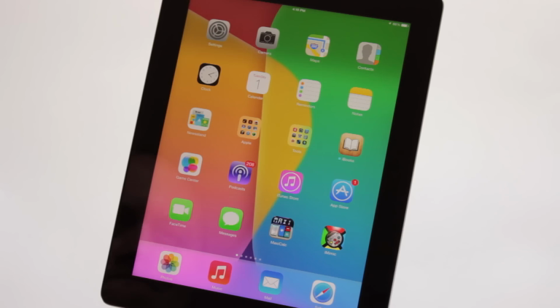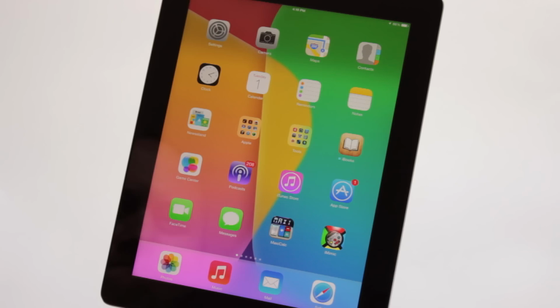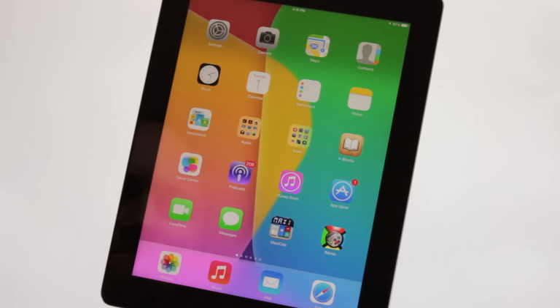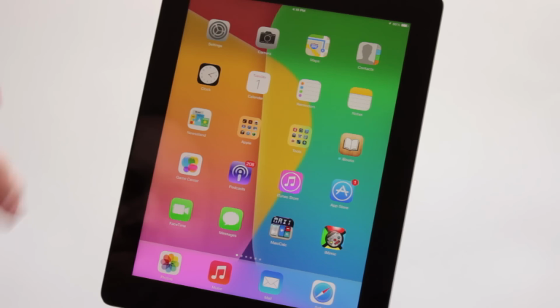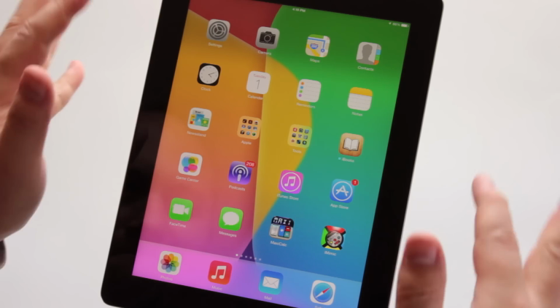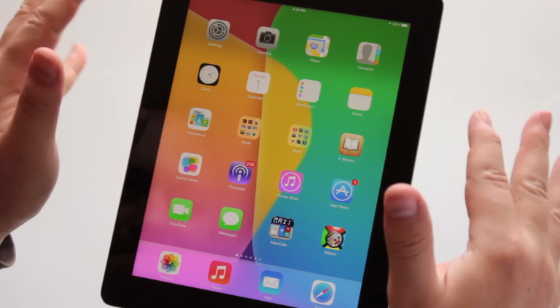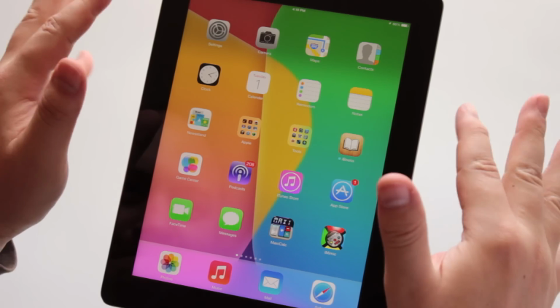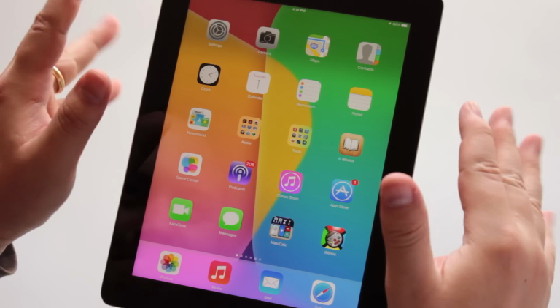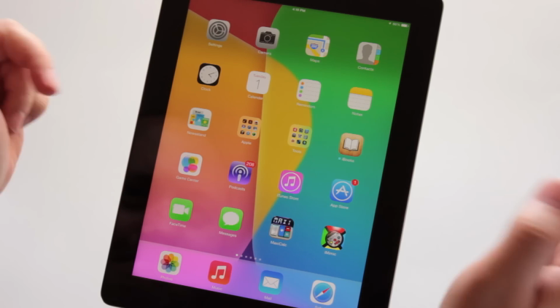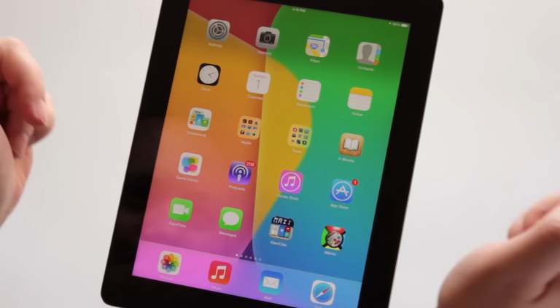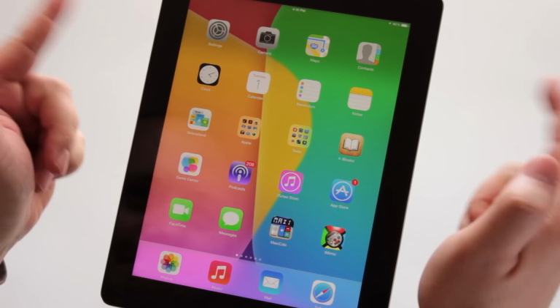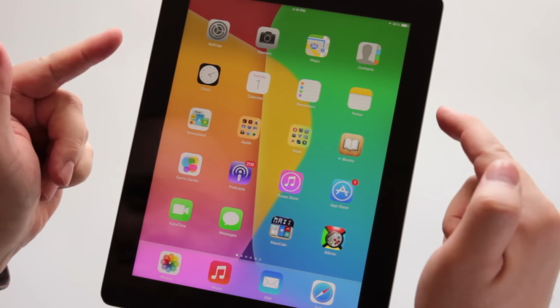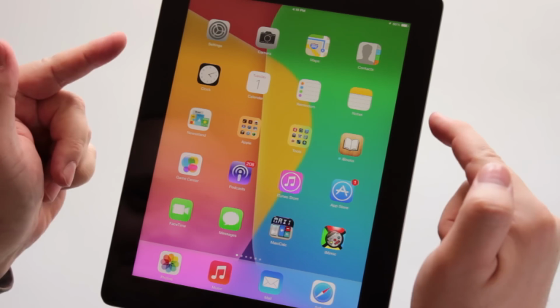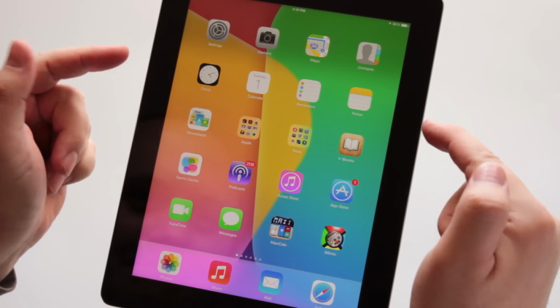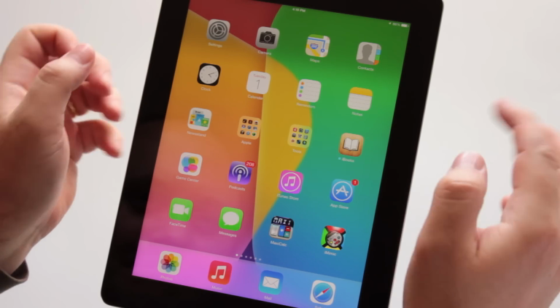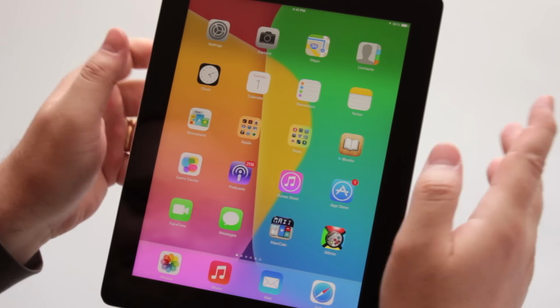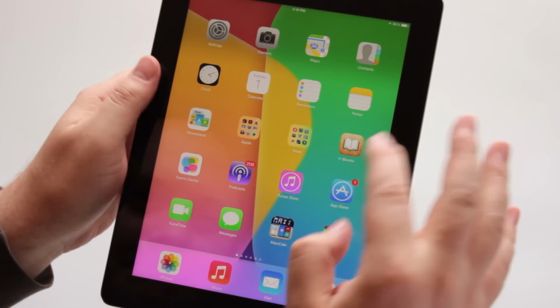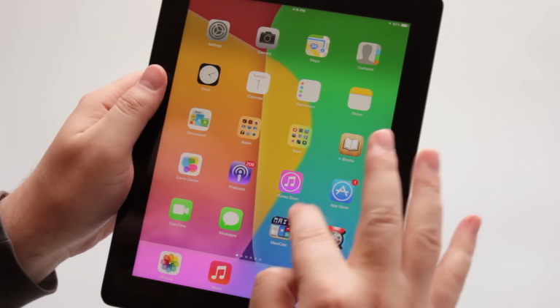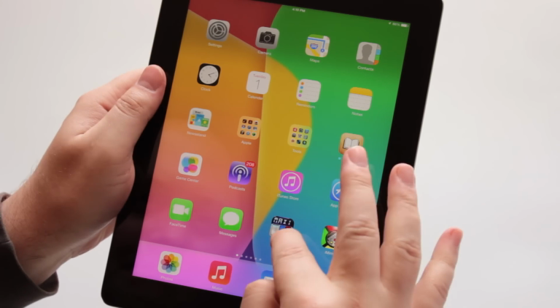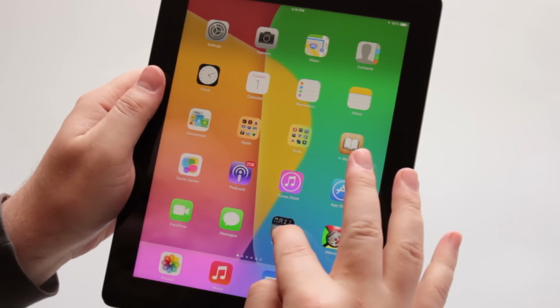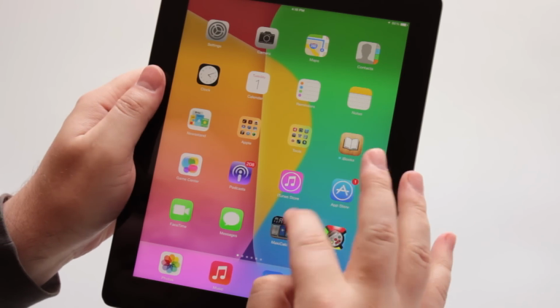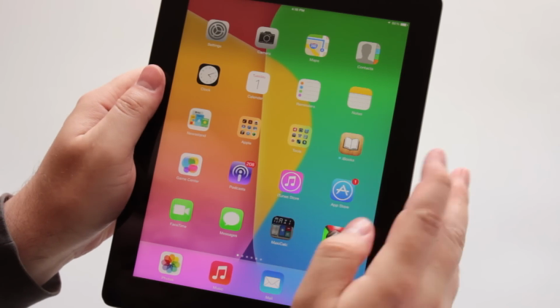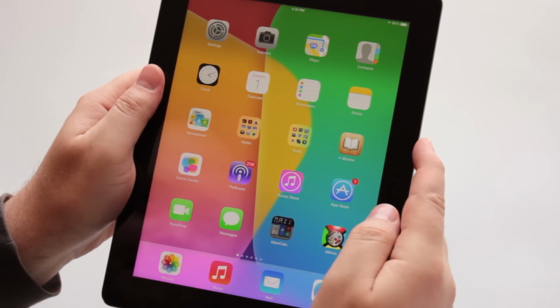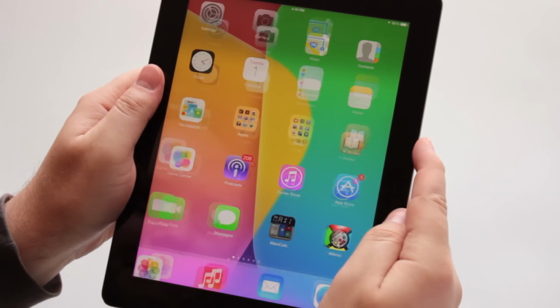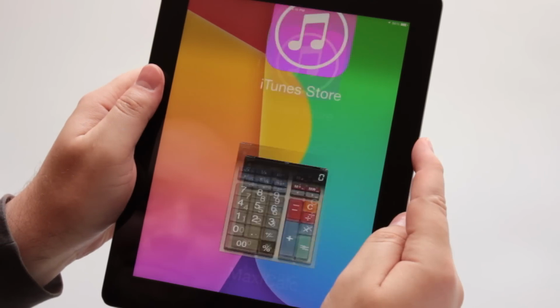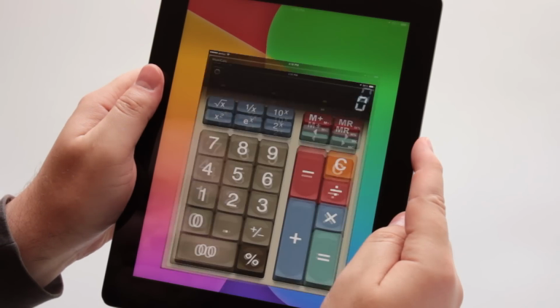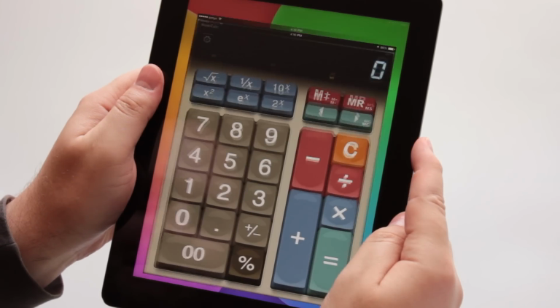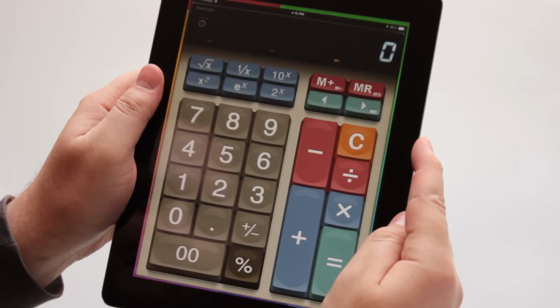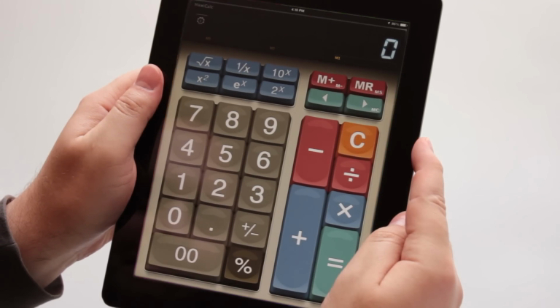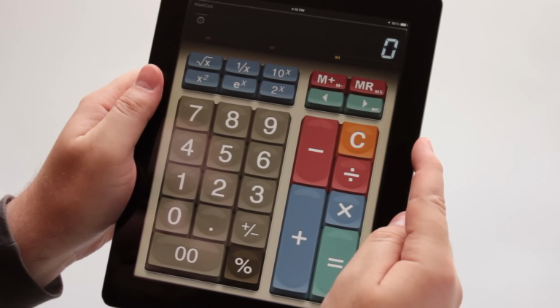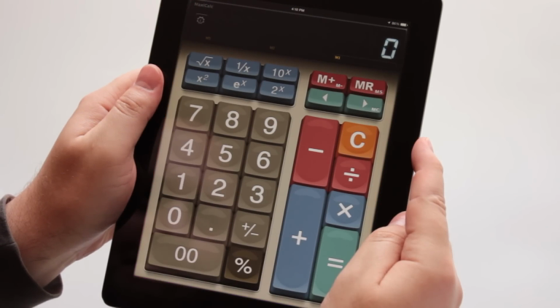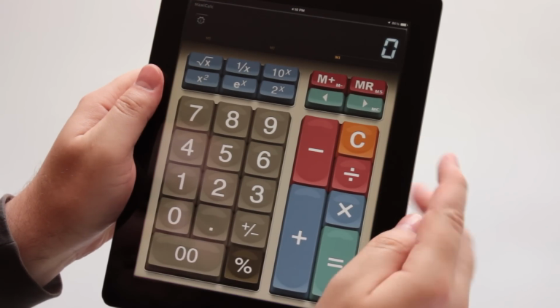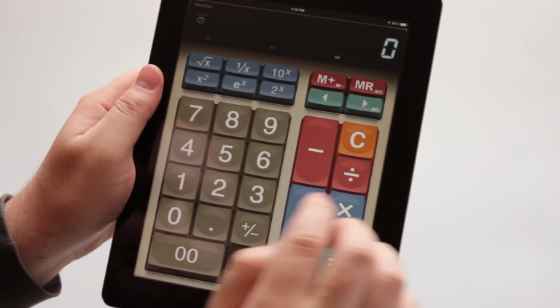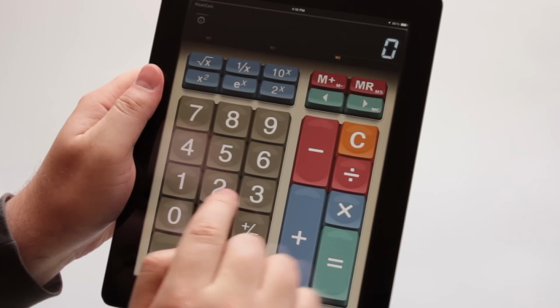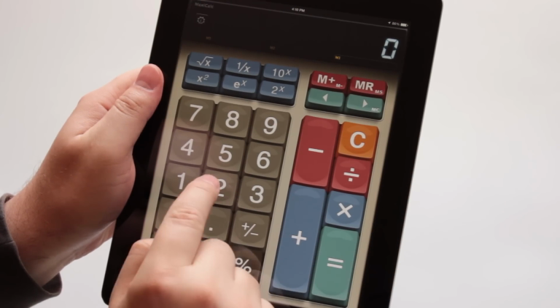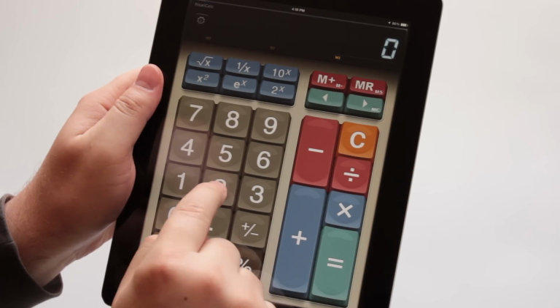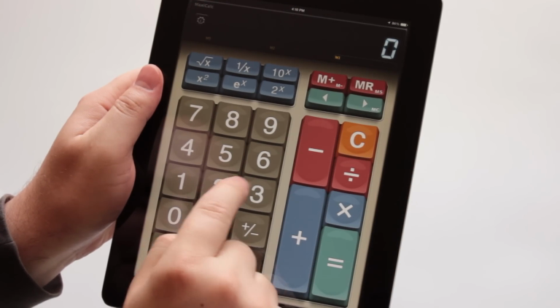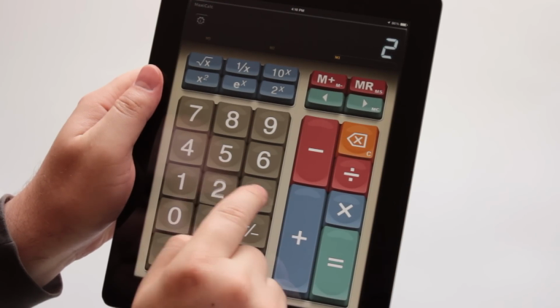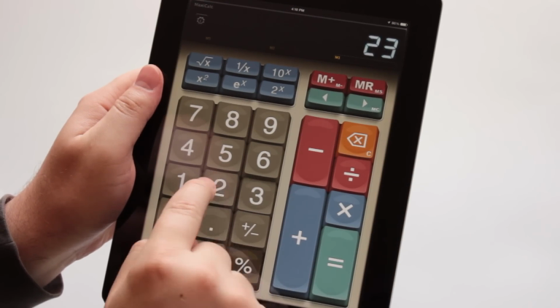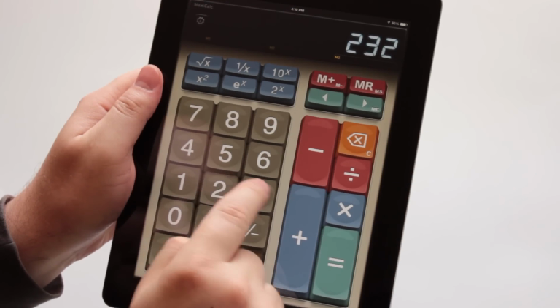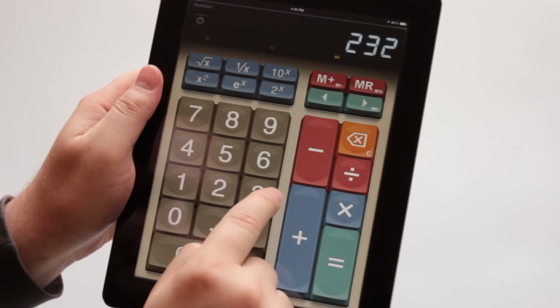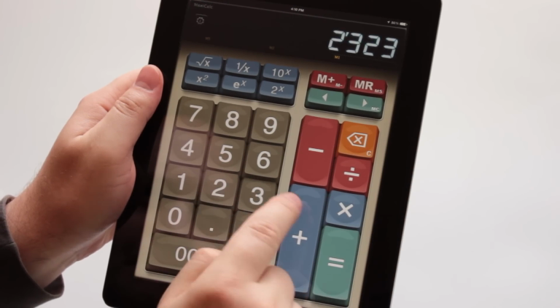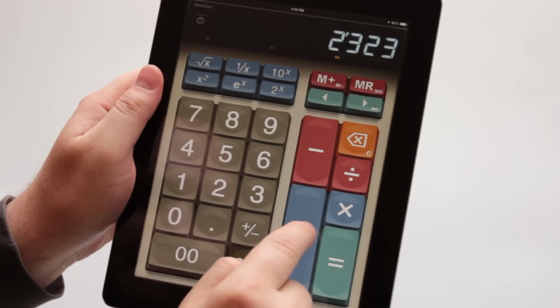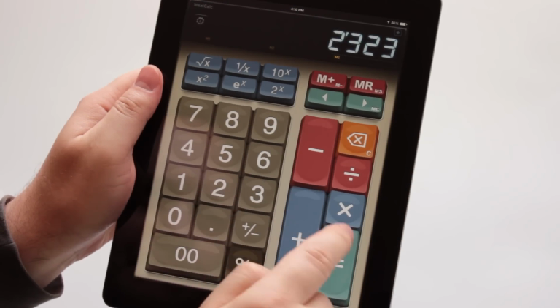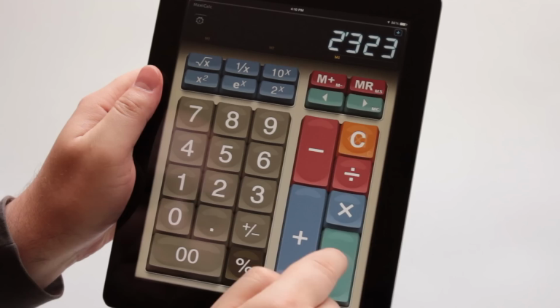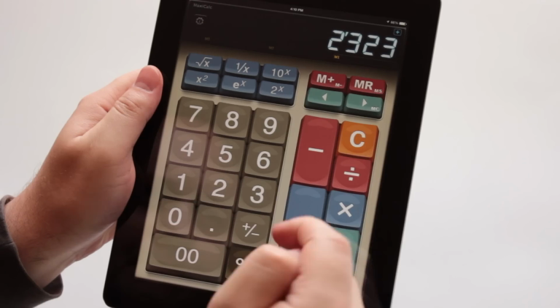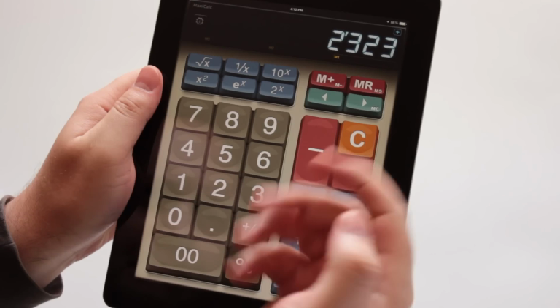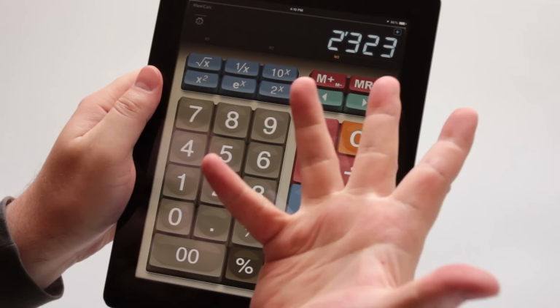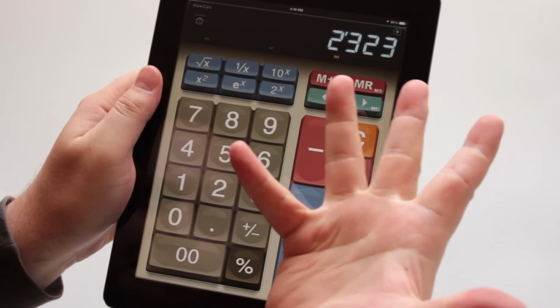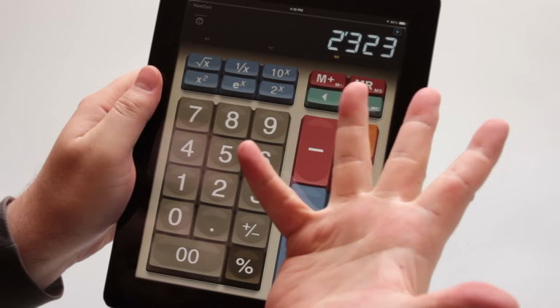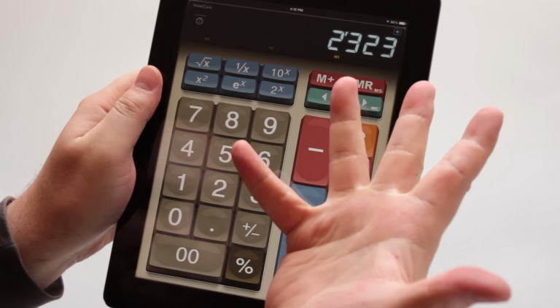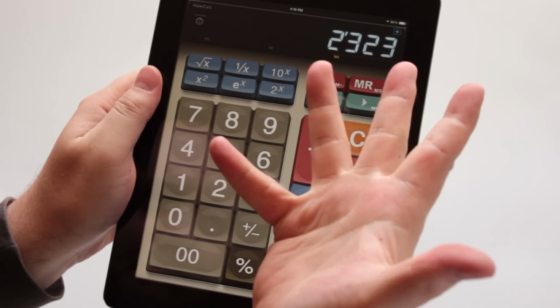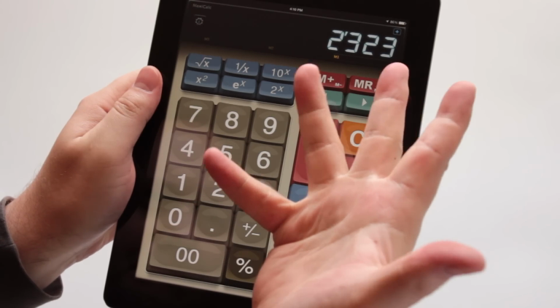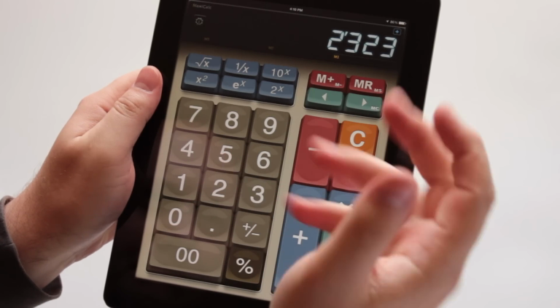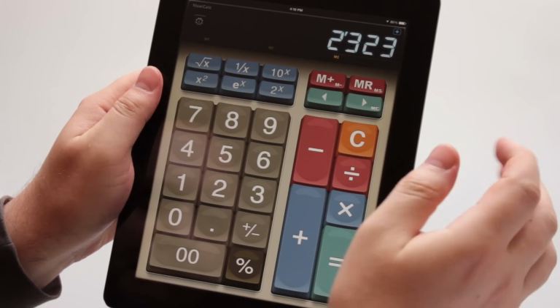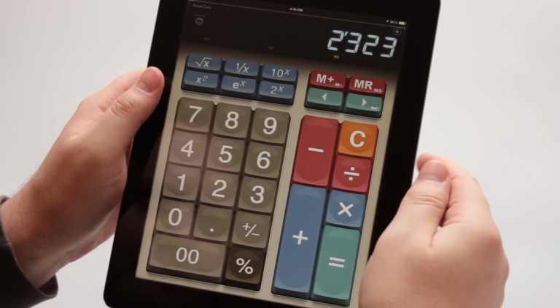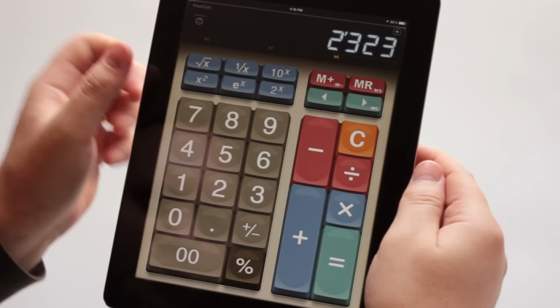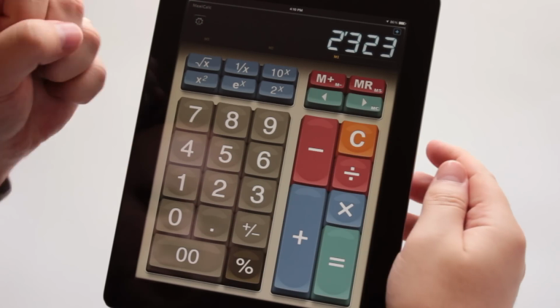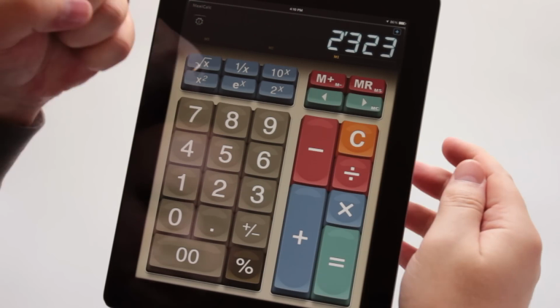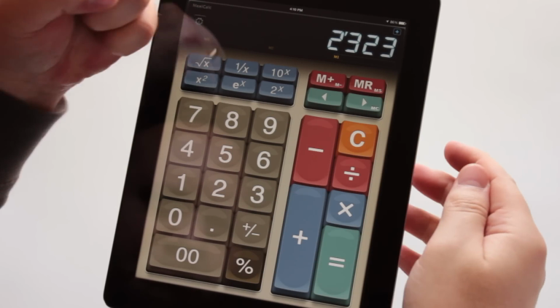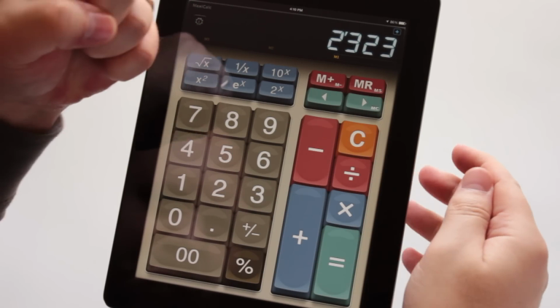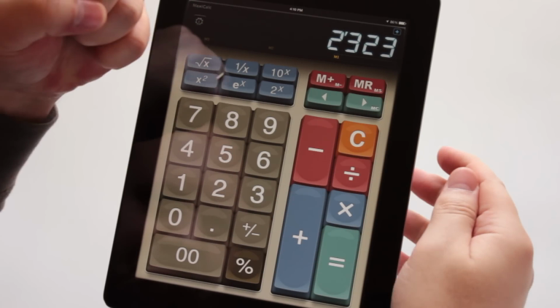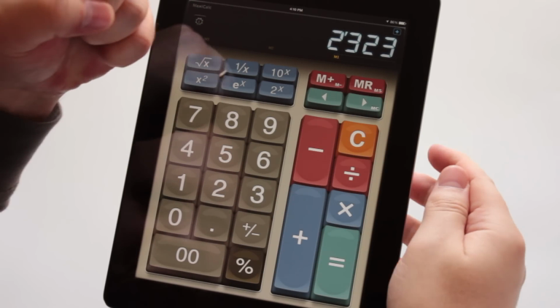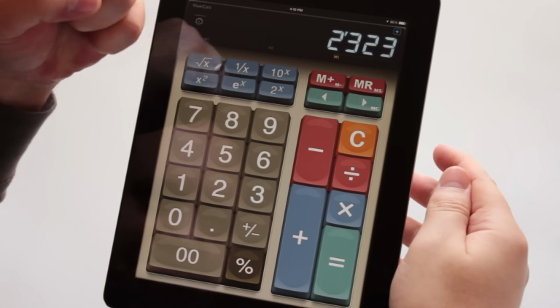You have an iPad with iOS 7, but some apps don't make any sound. Let's fix it!